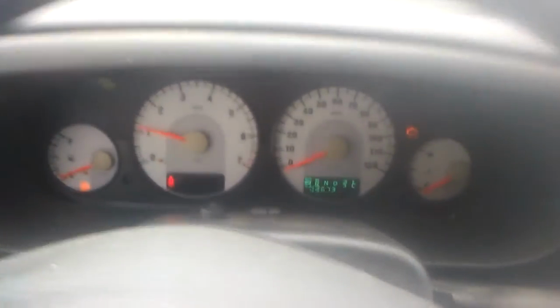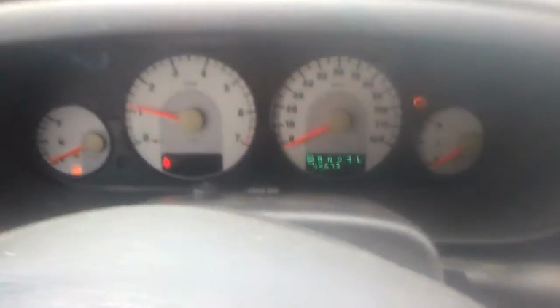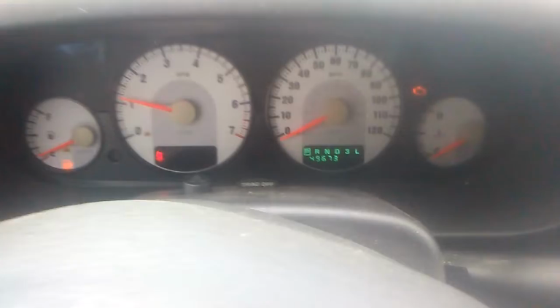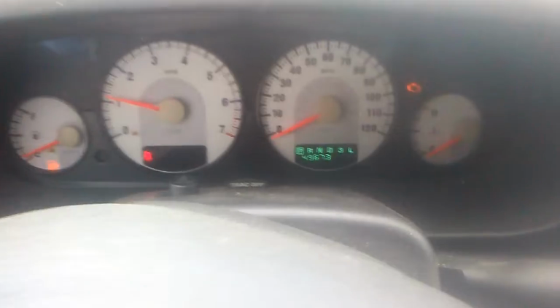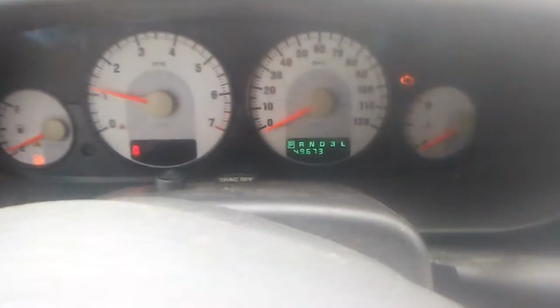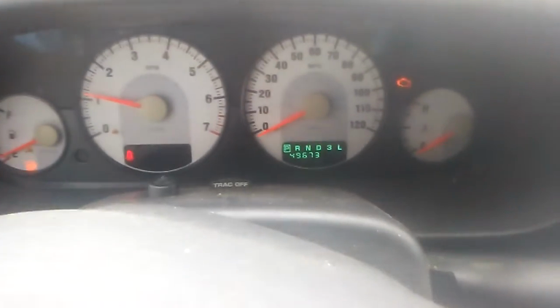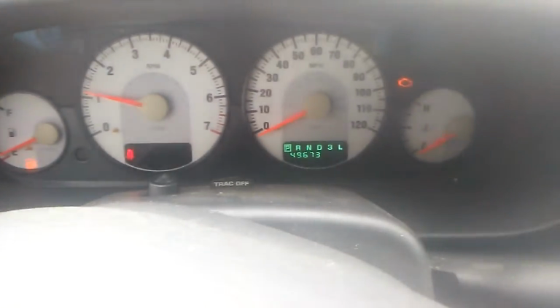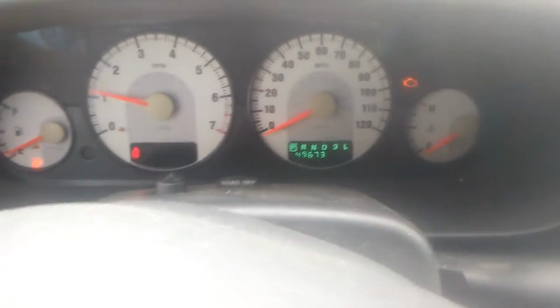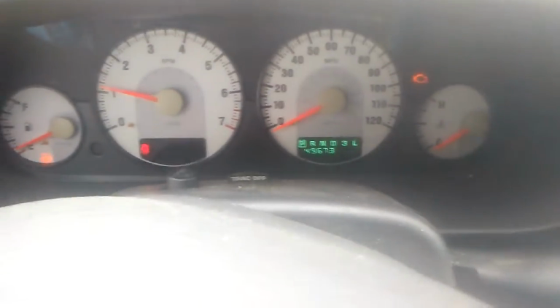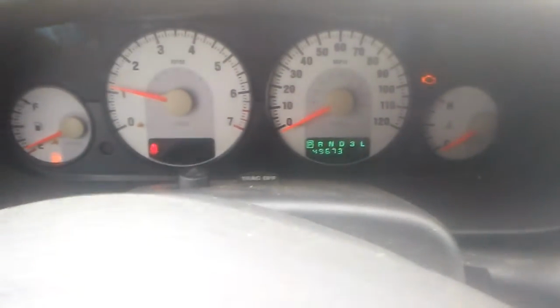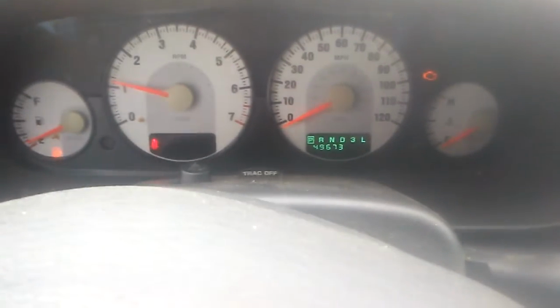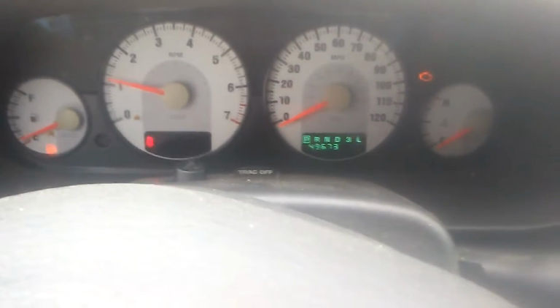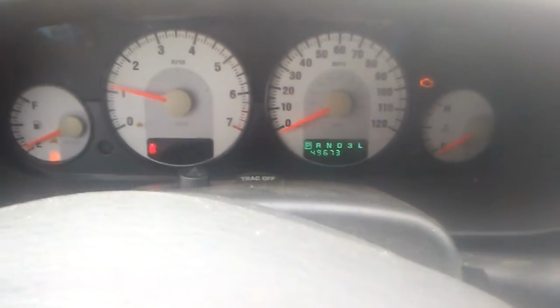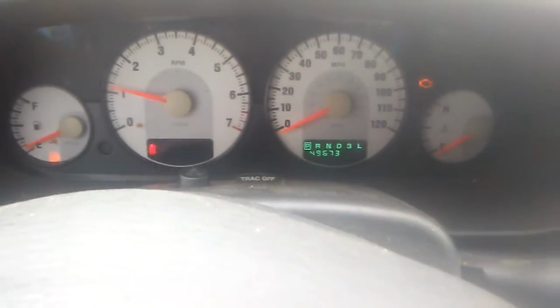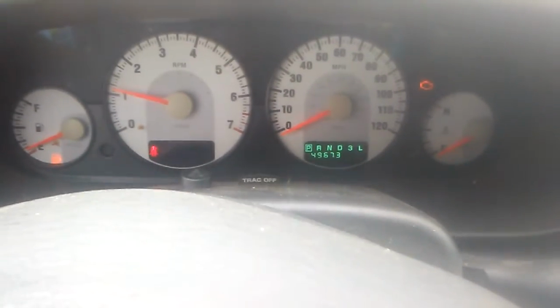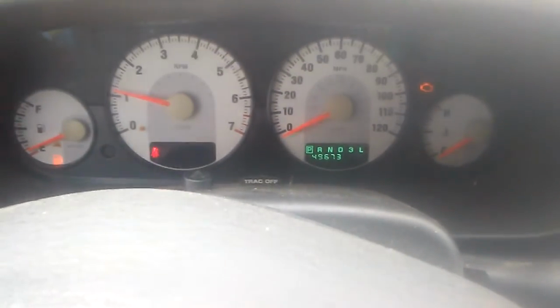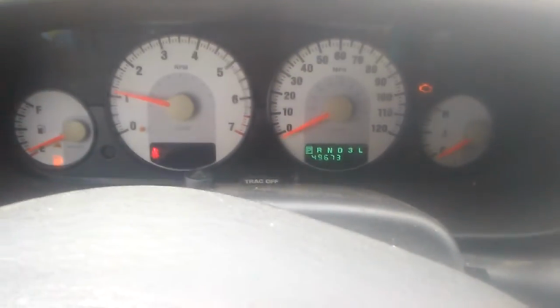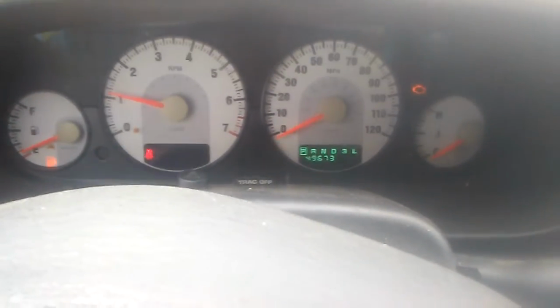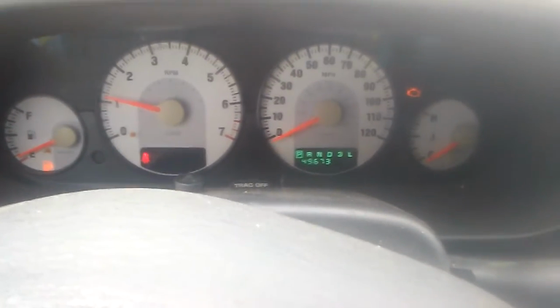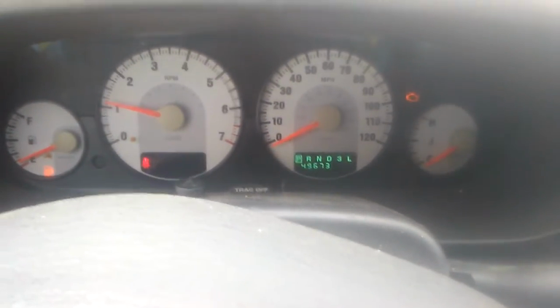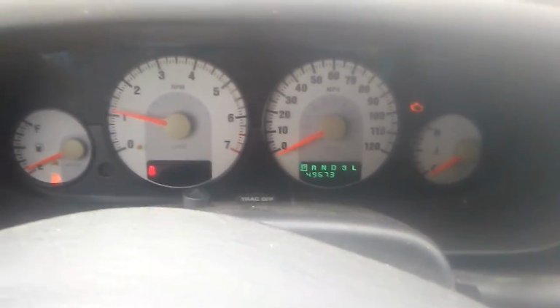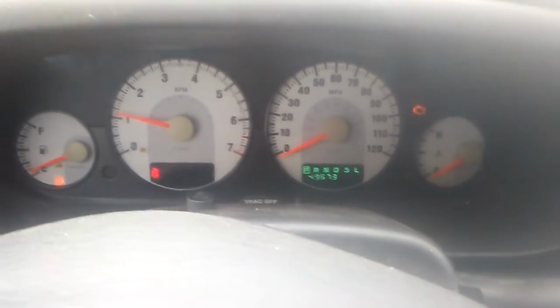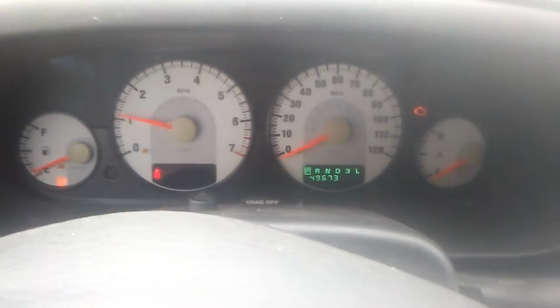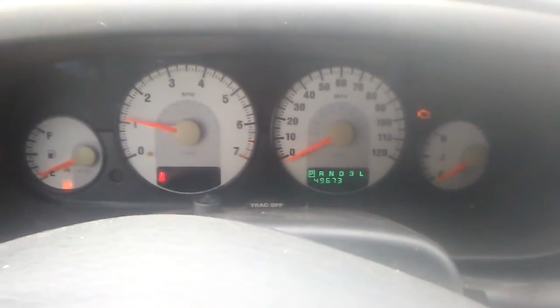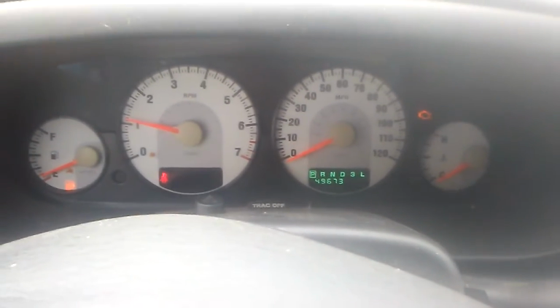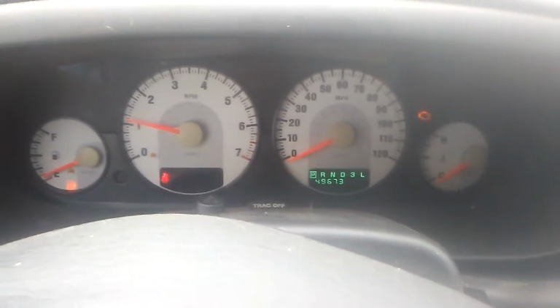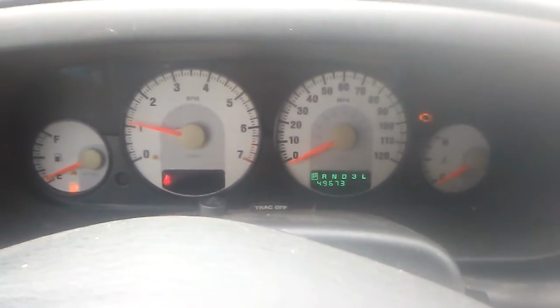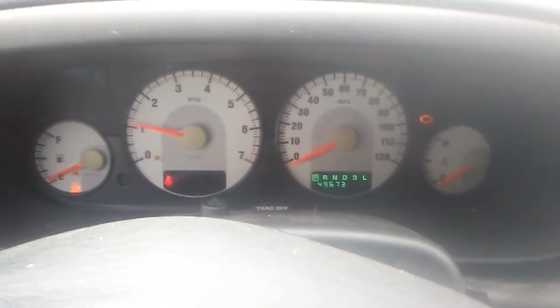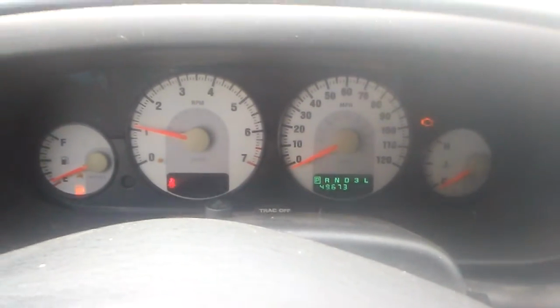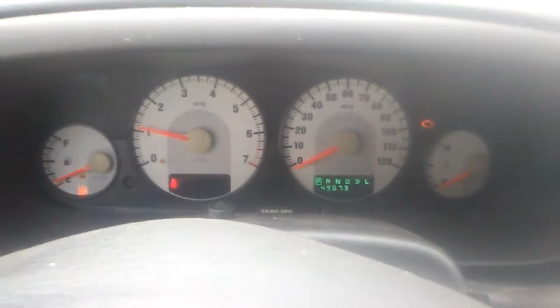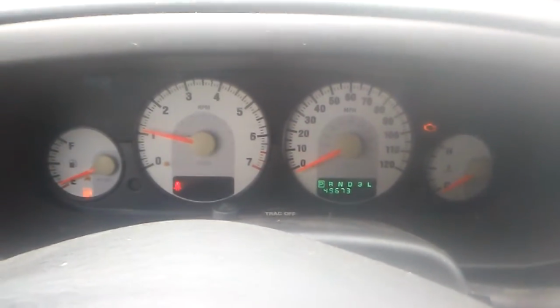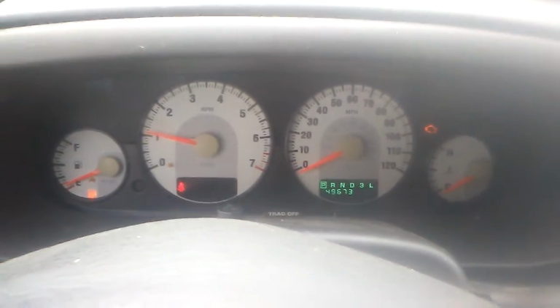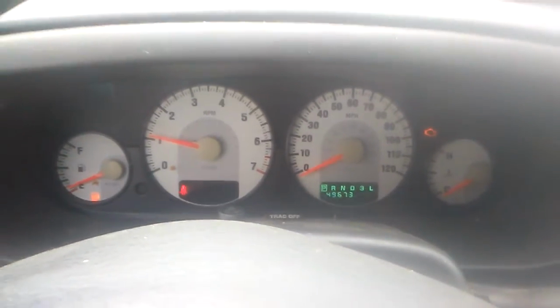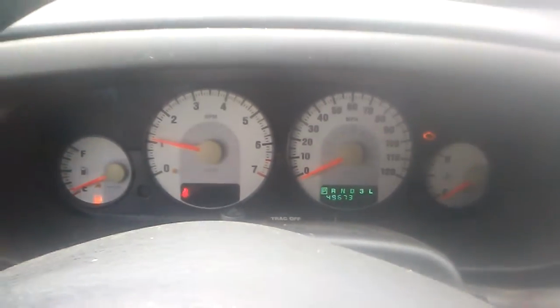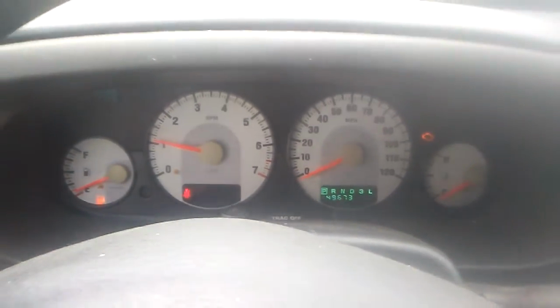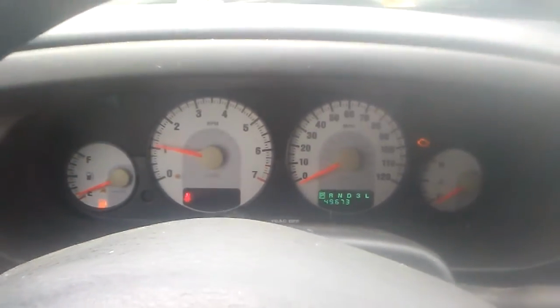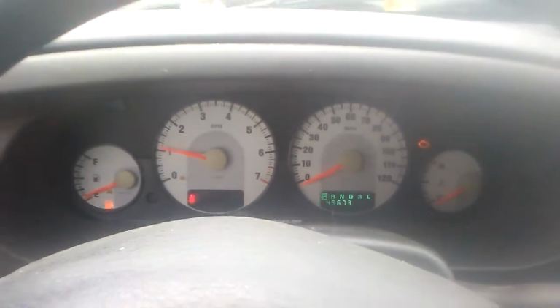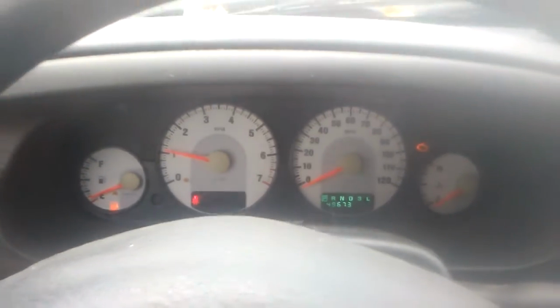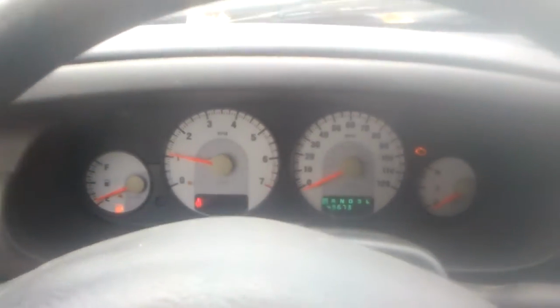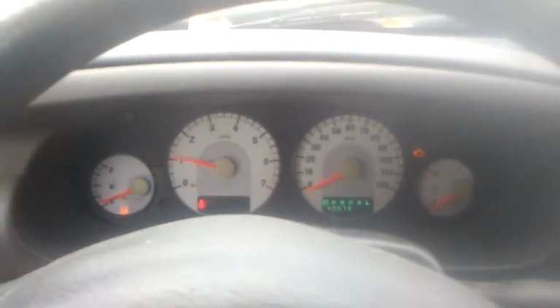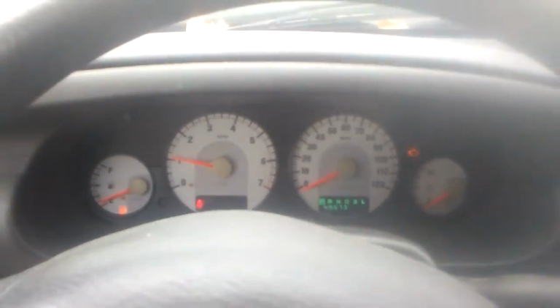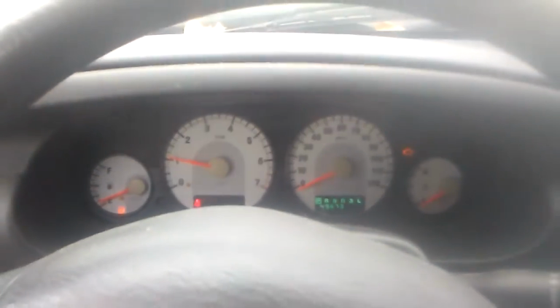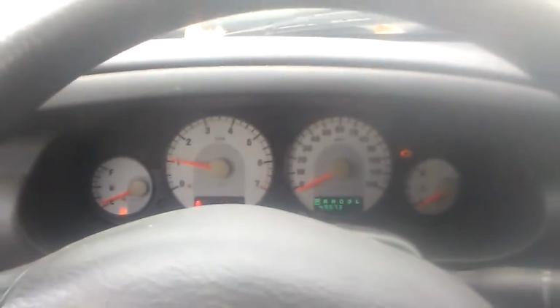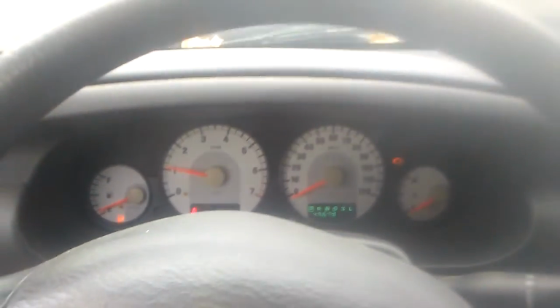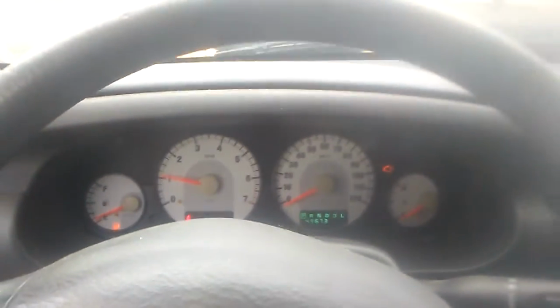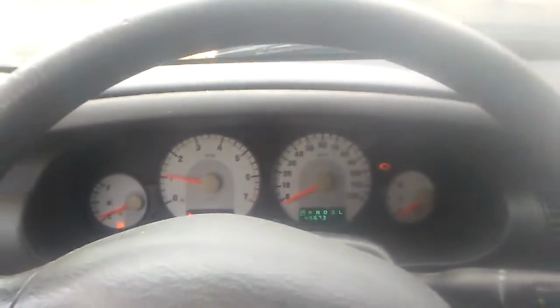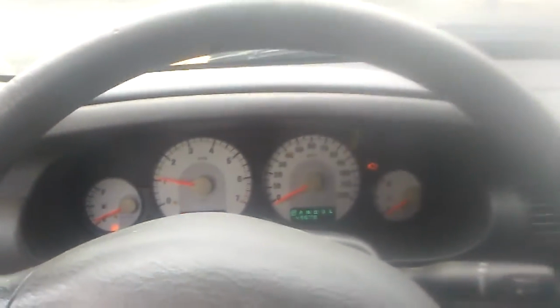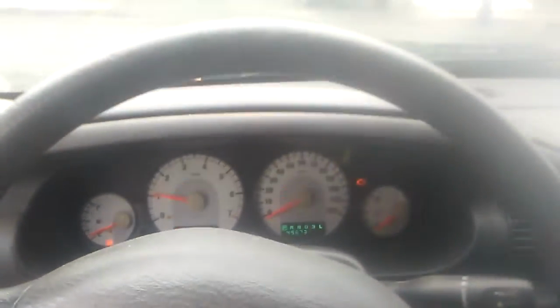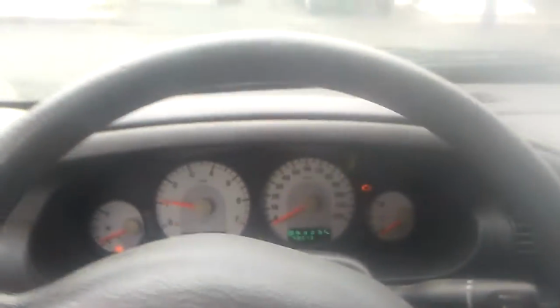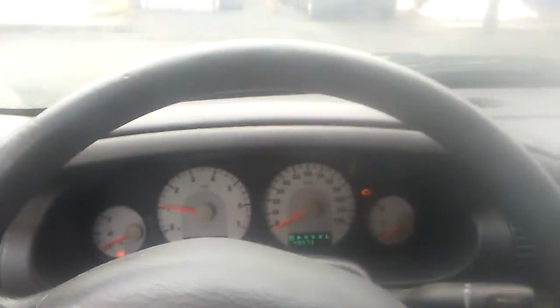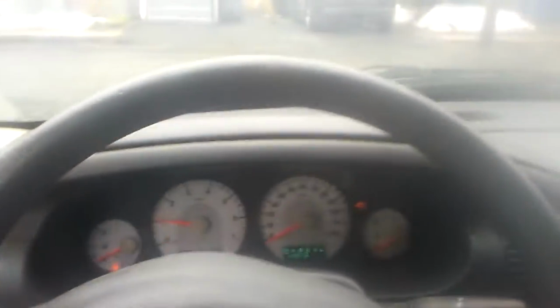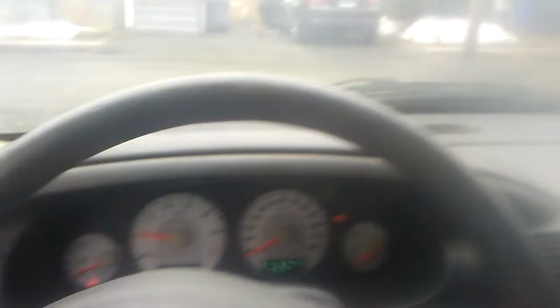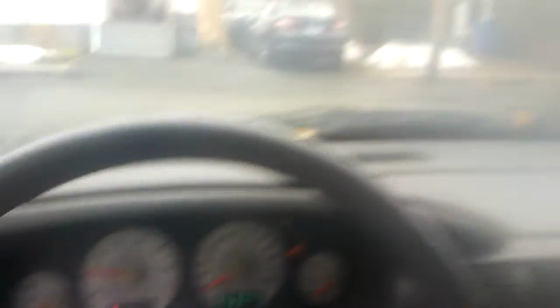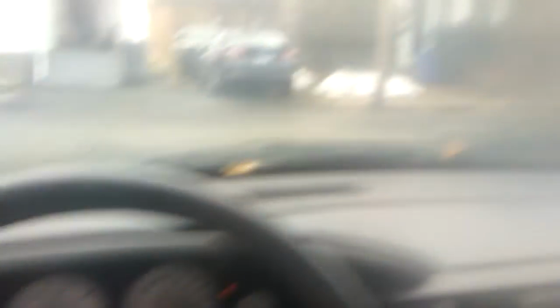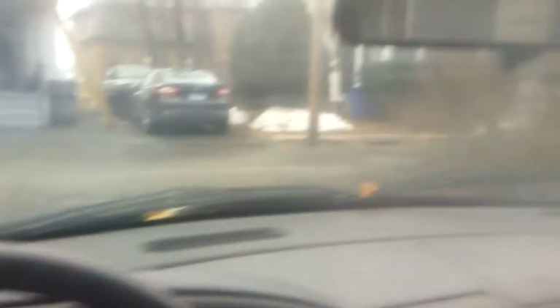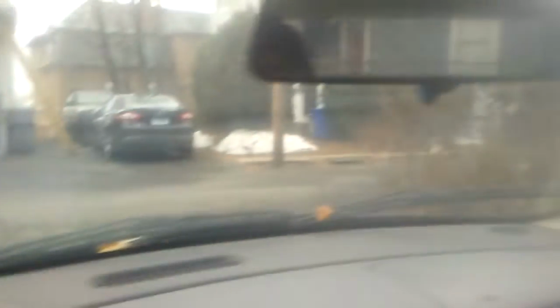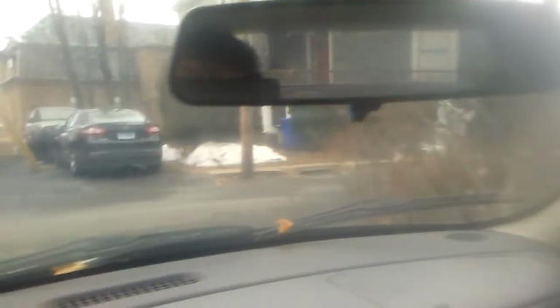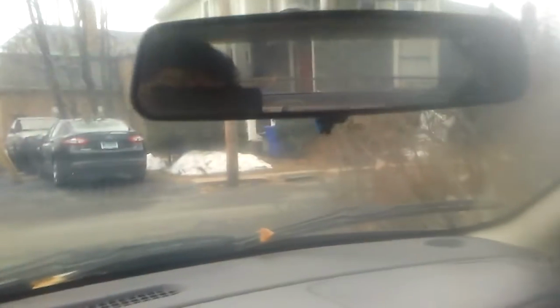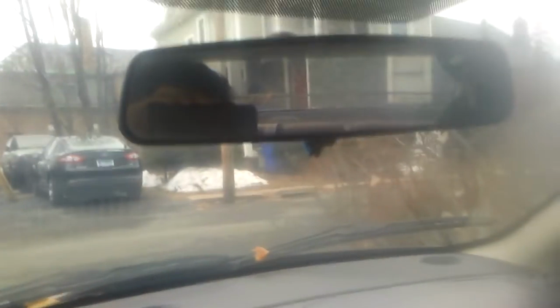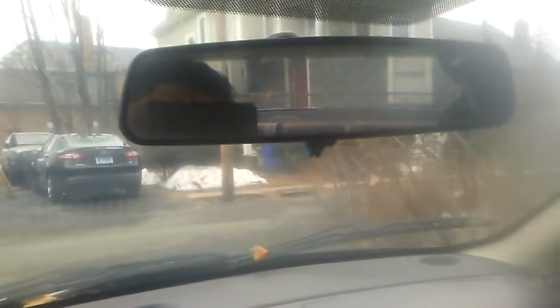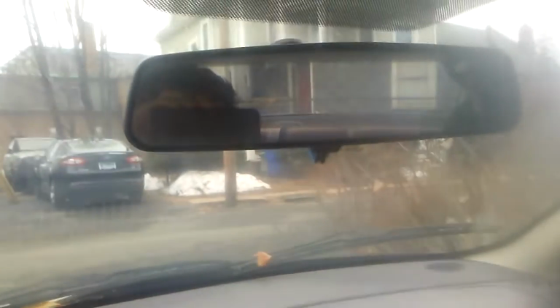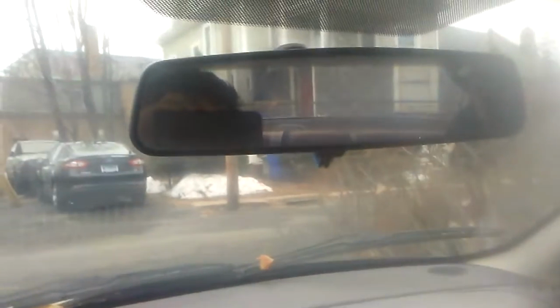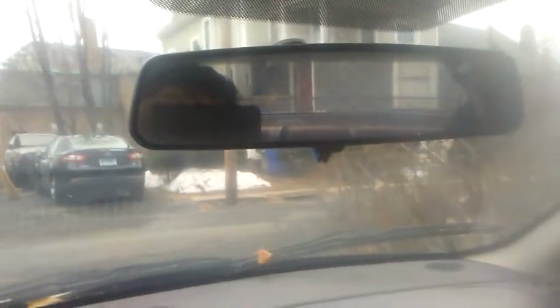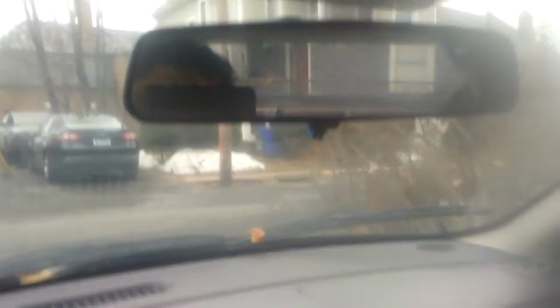So the car's got 49,000 miles on it, runs very good now.